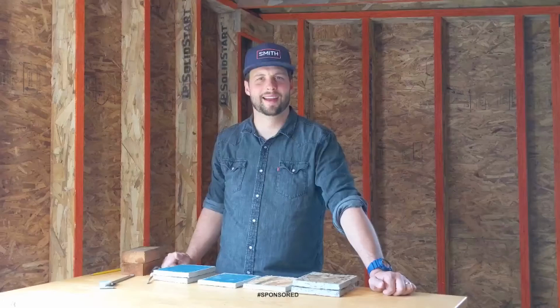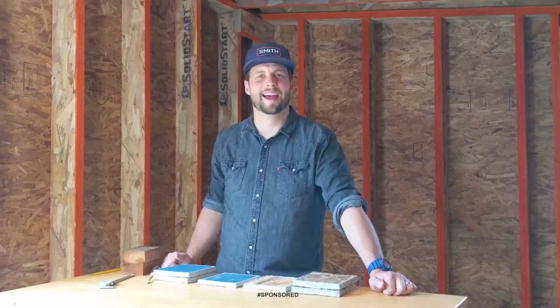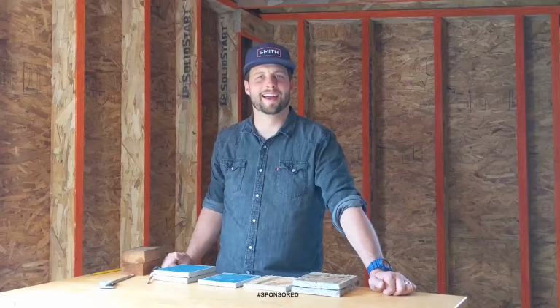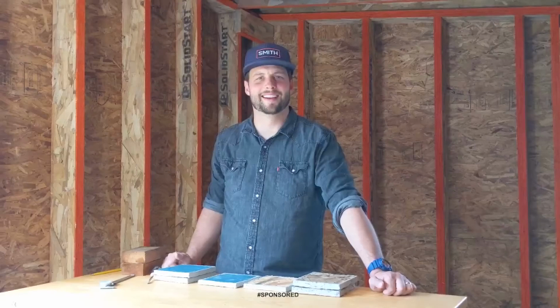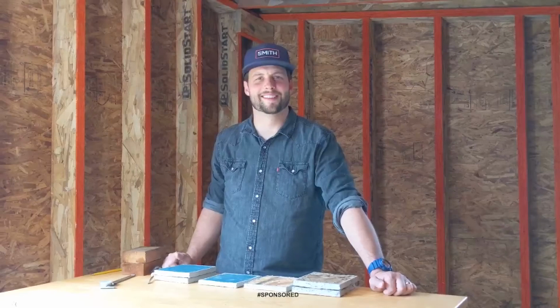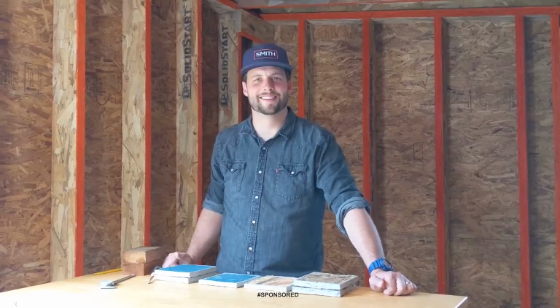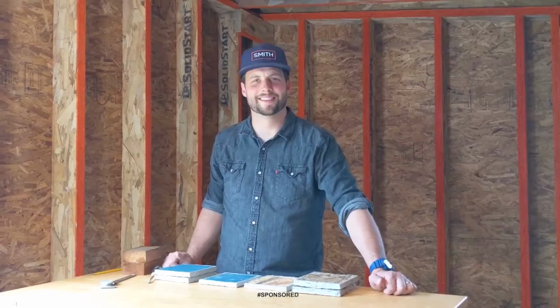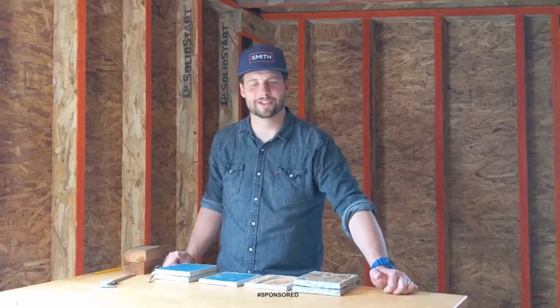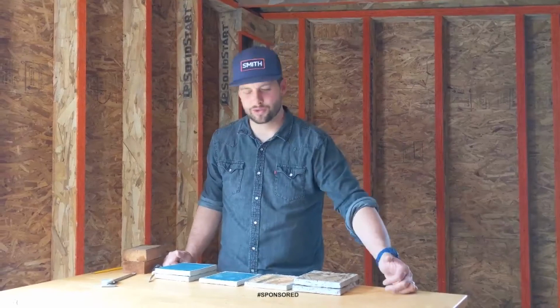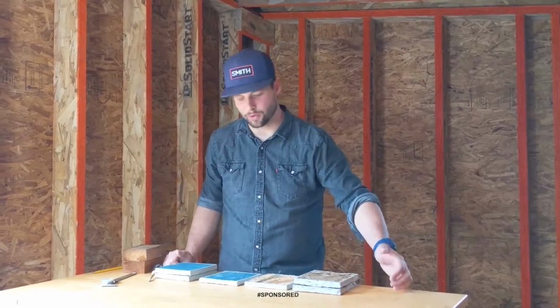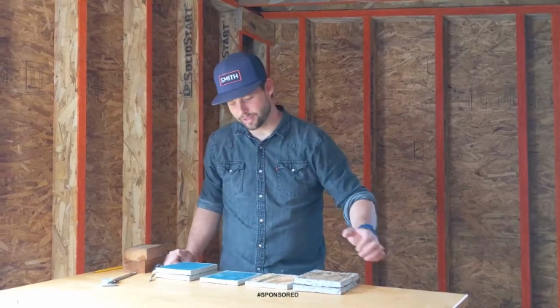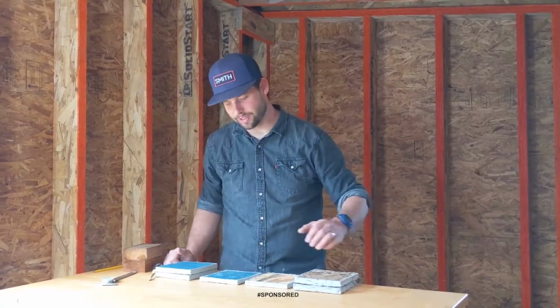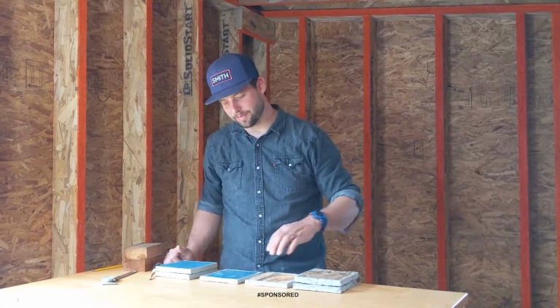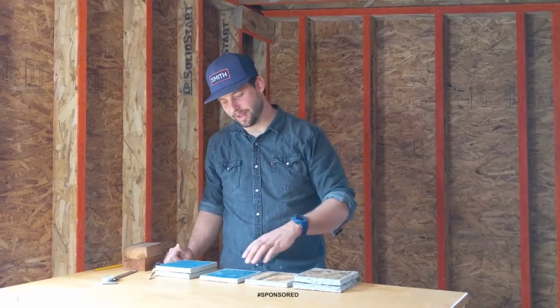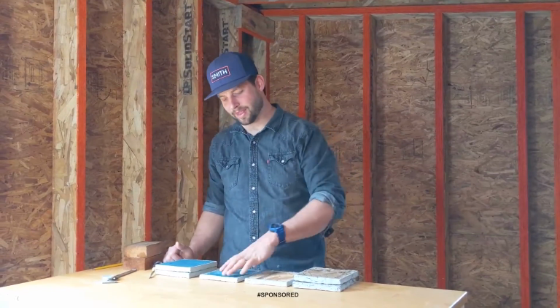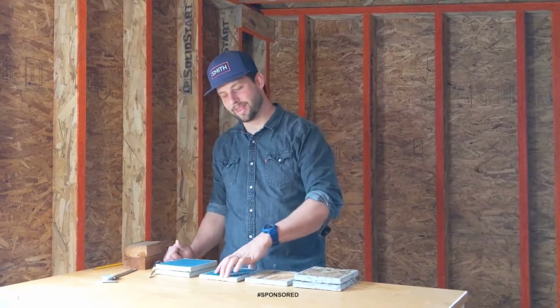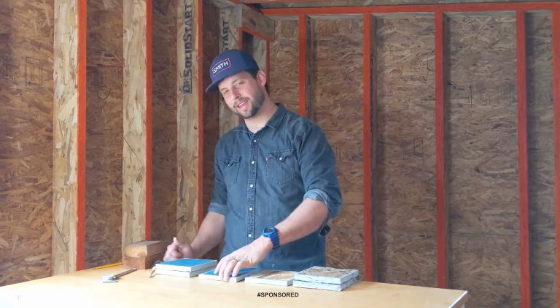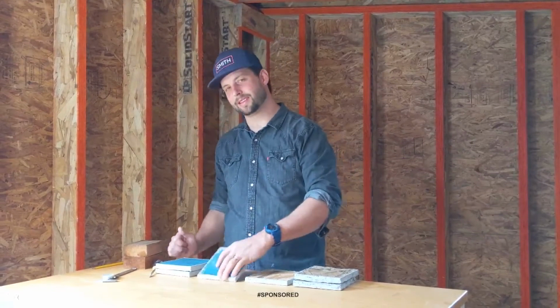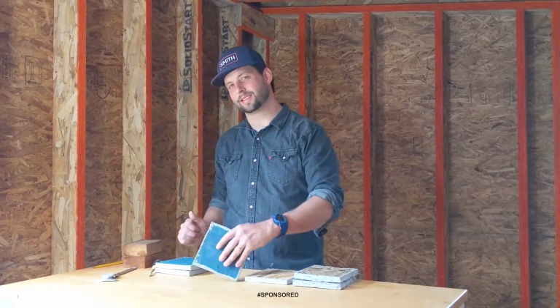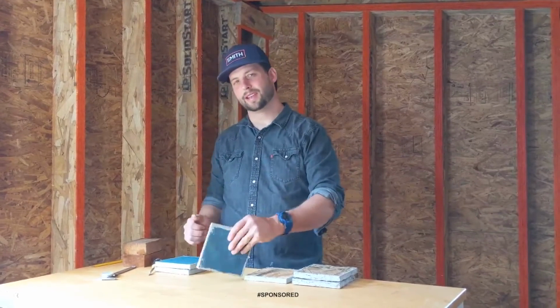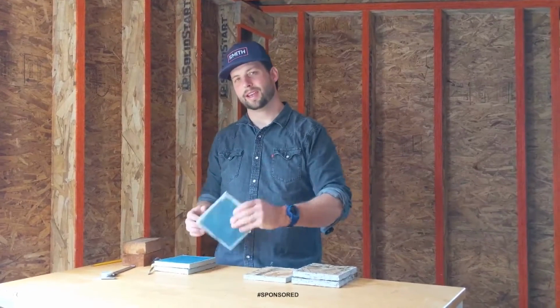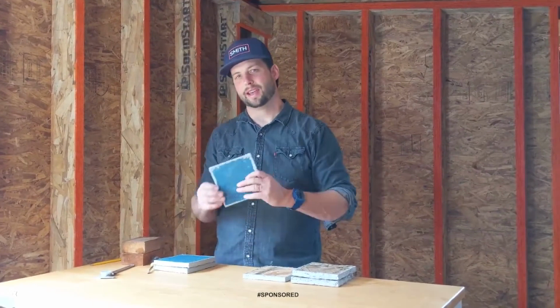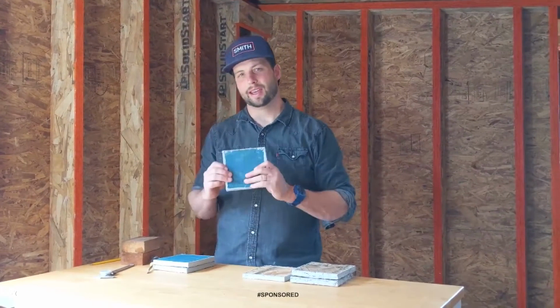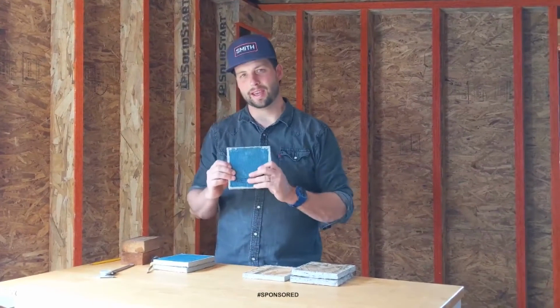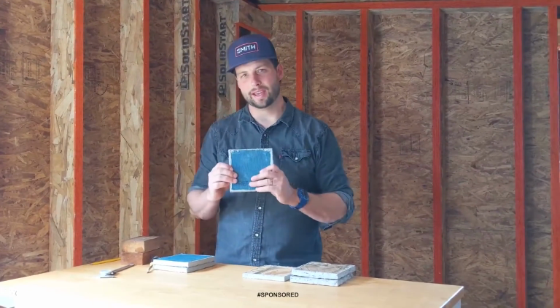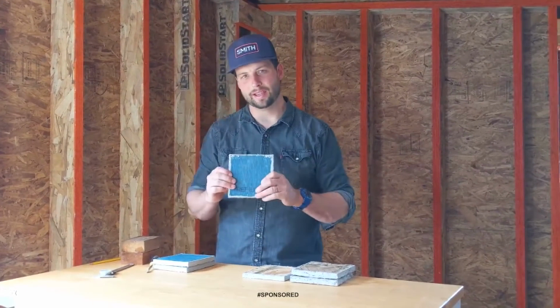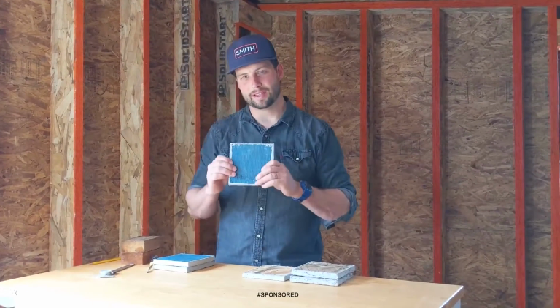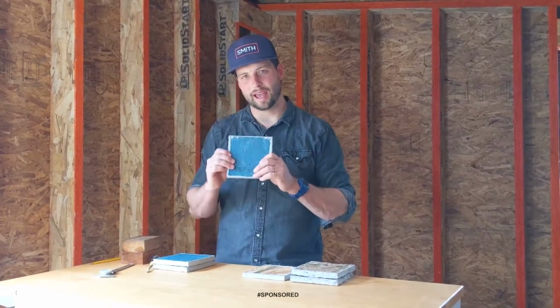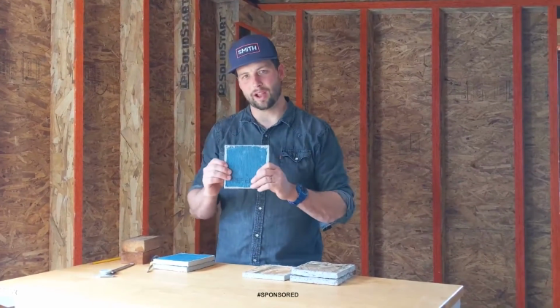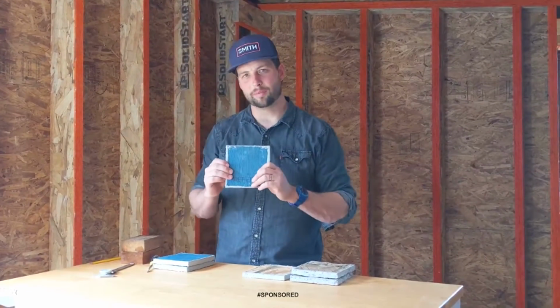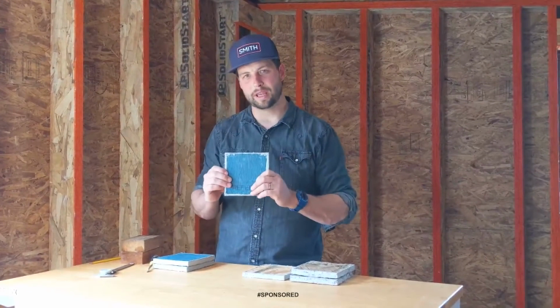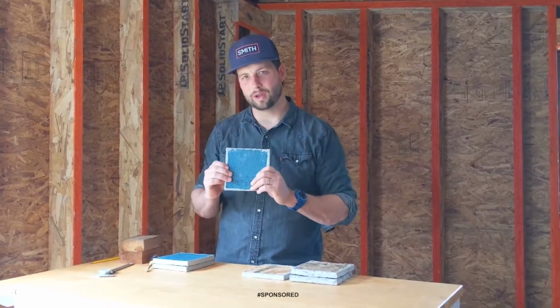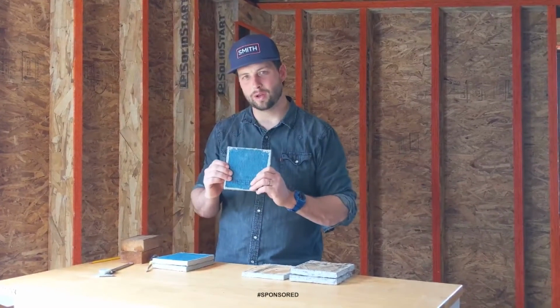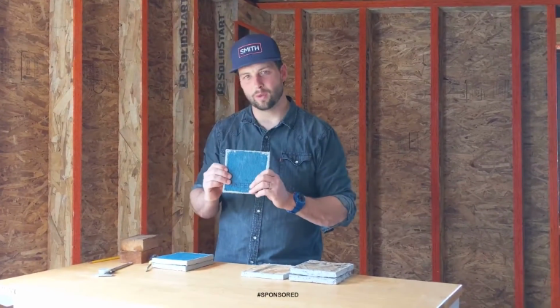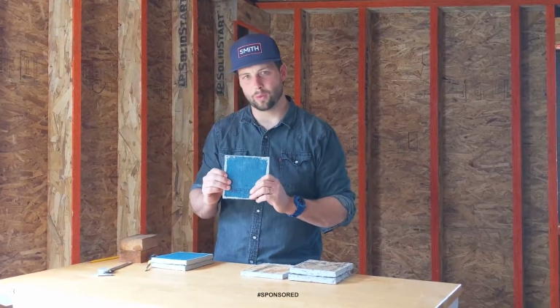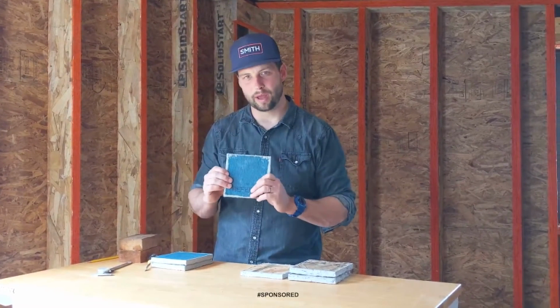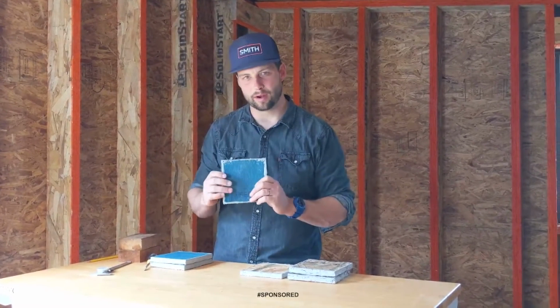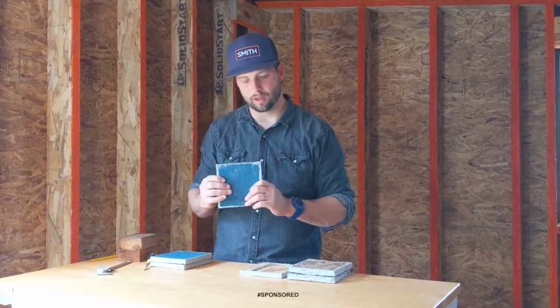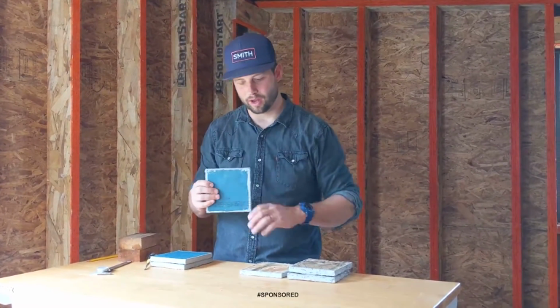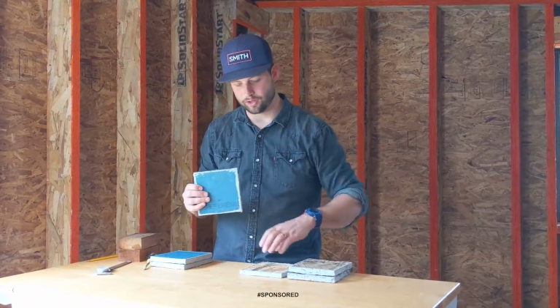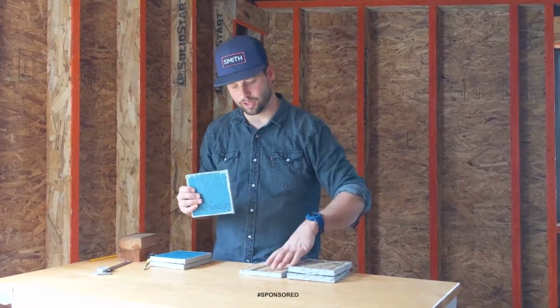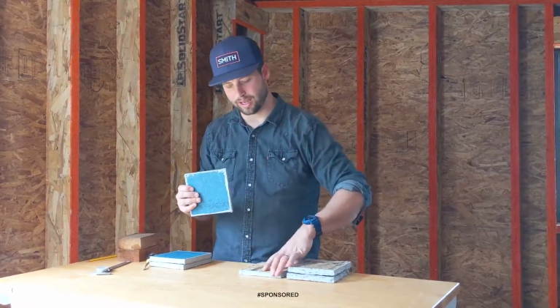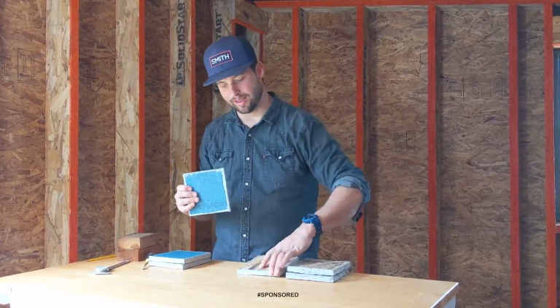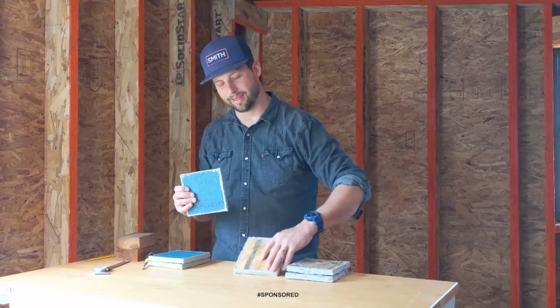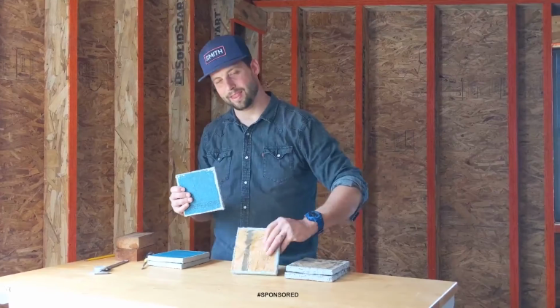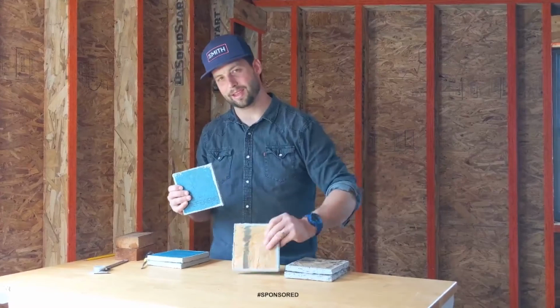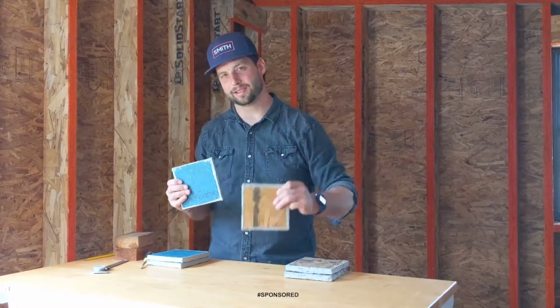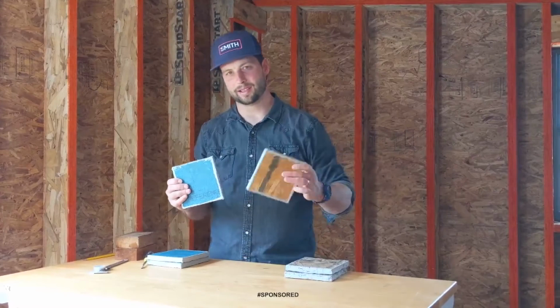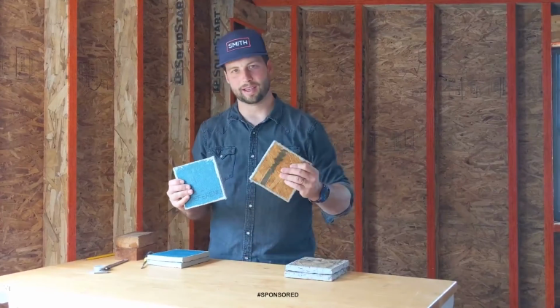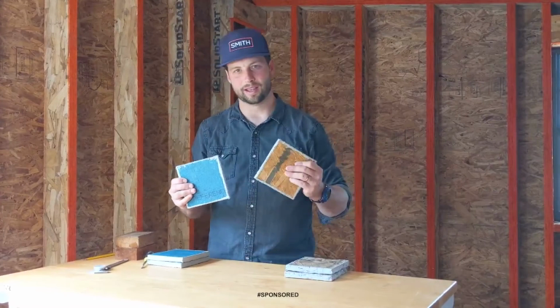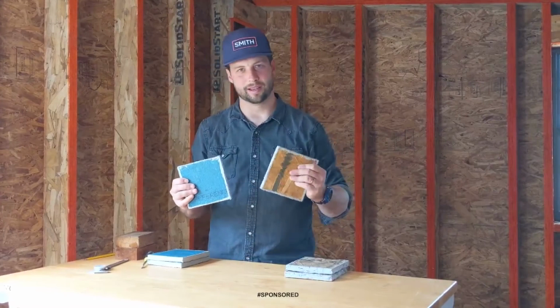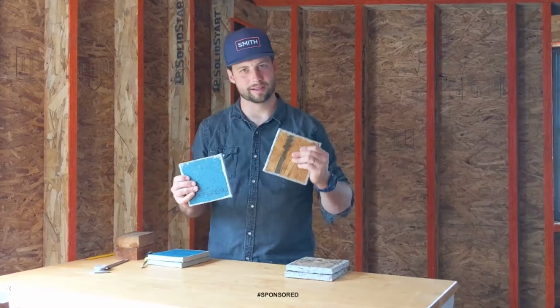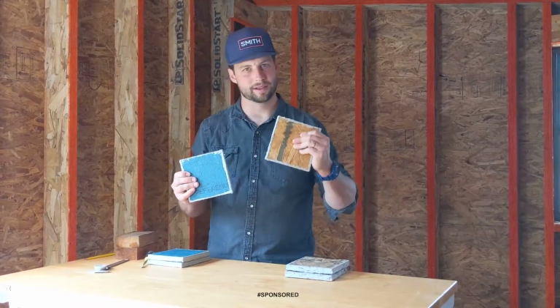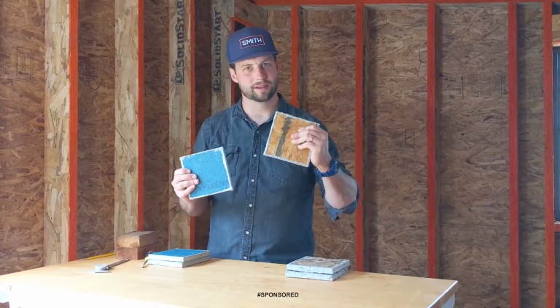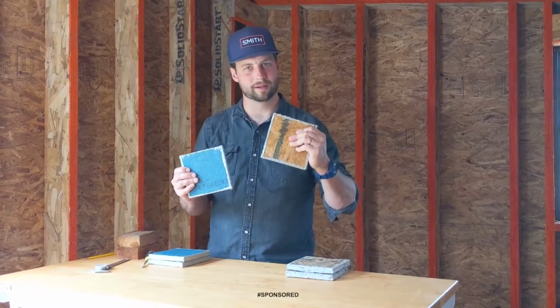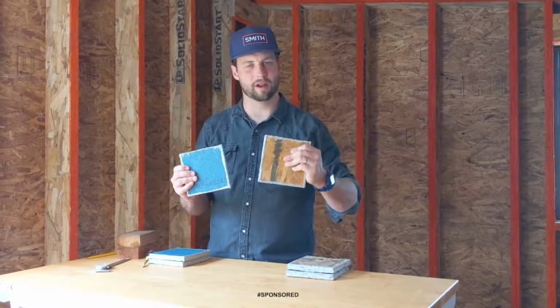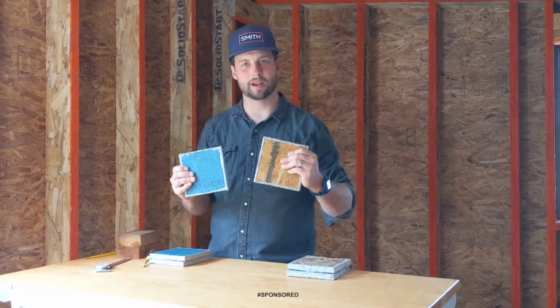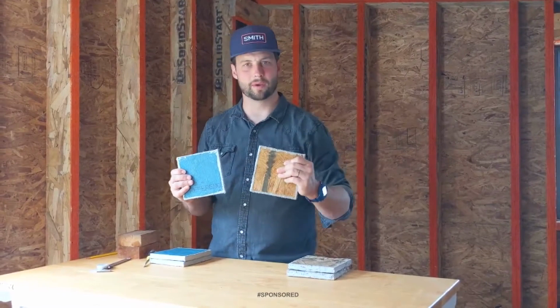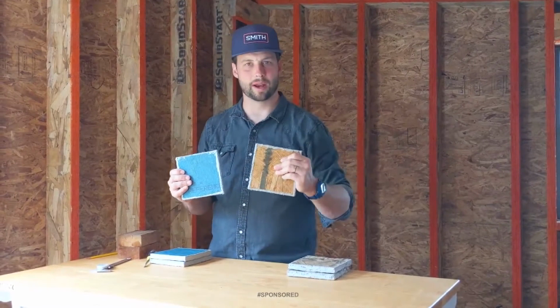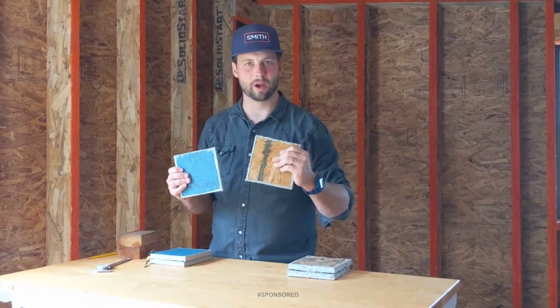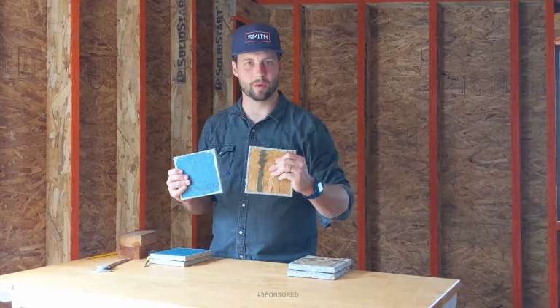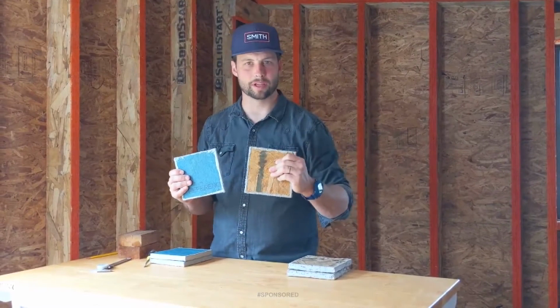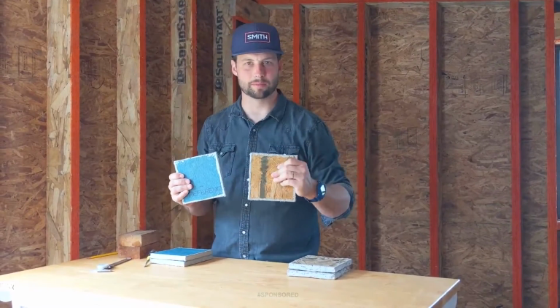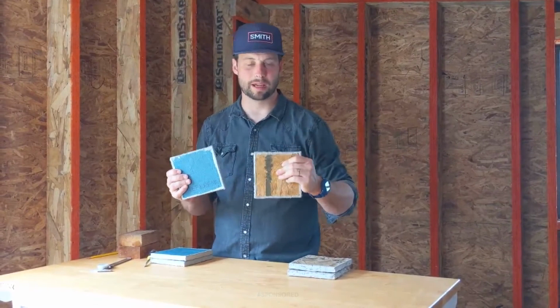Howdy y'all, this is Jordan Smith. This is LP WeatherLogic and this is commodity-grade OSB.